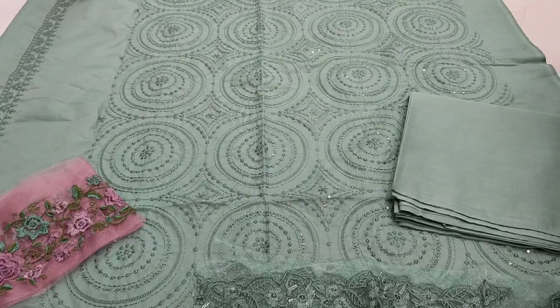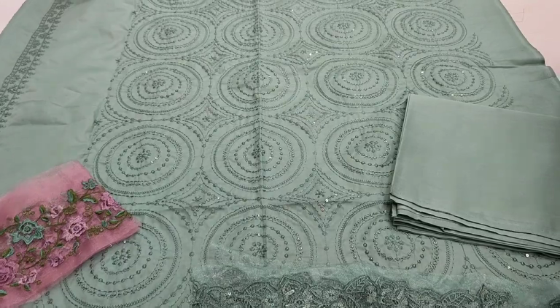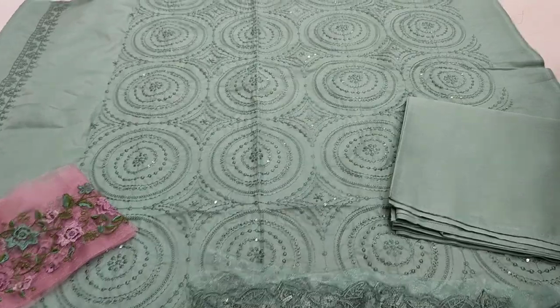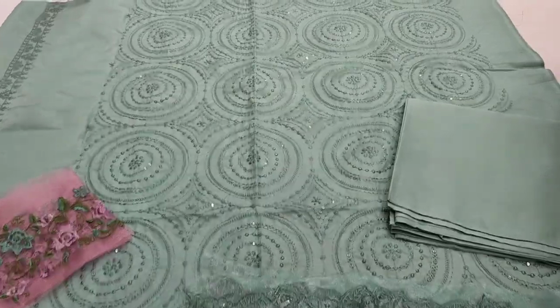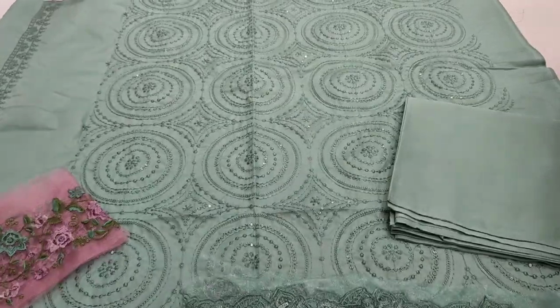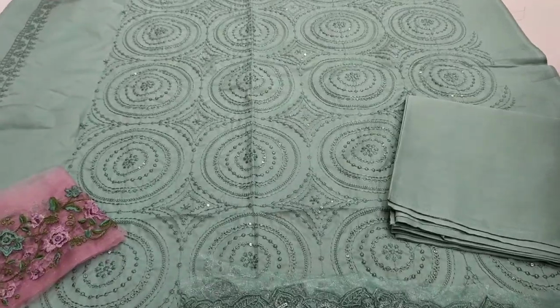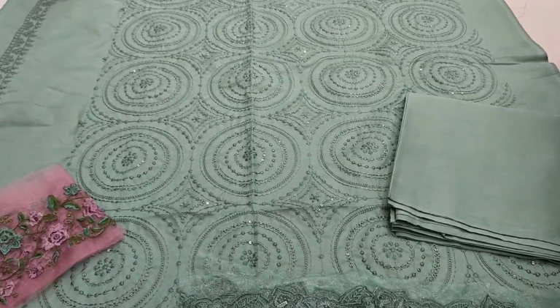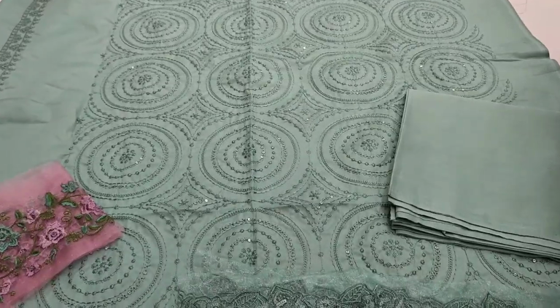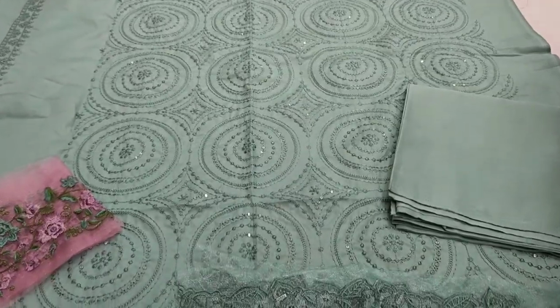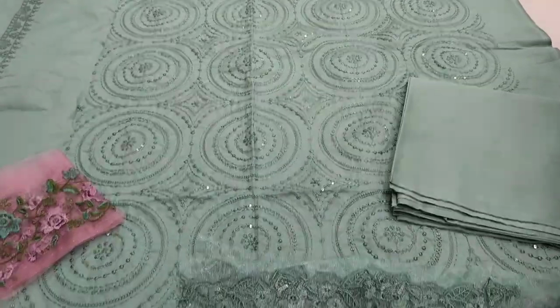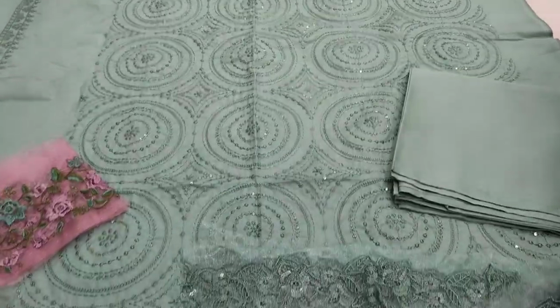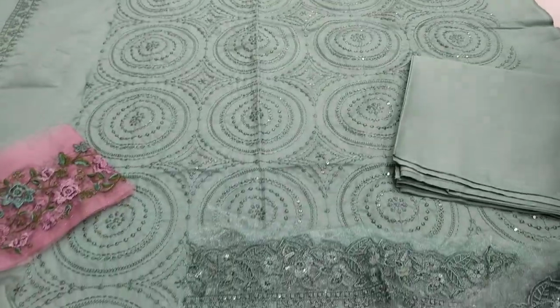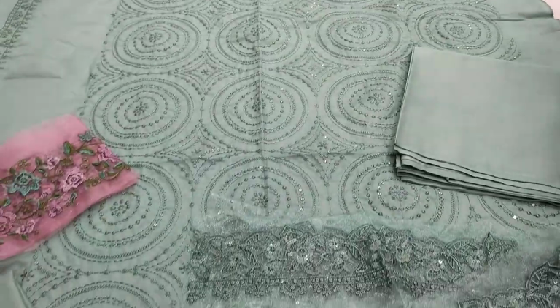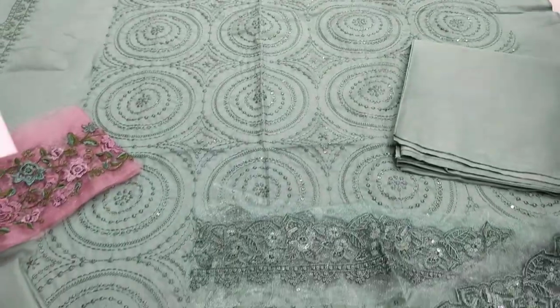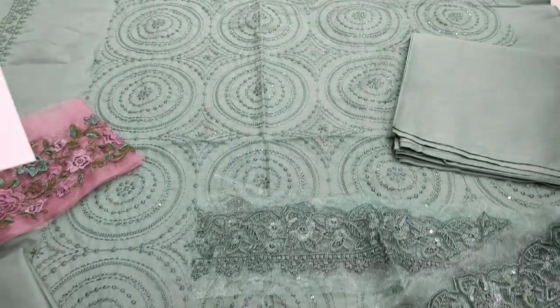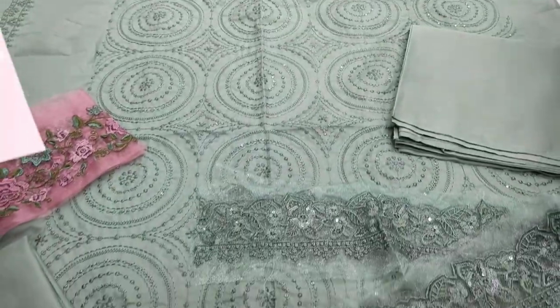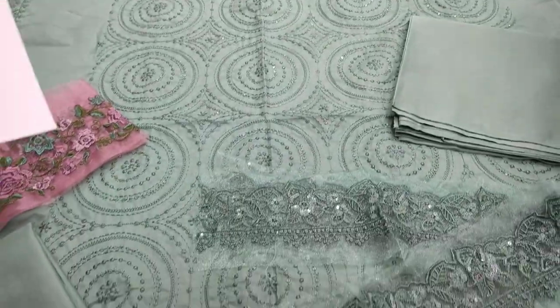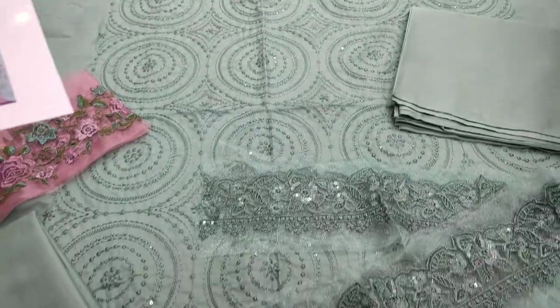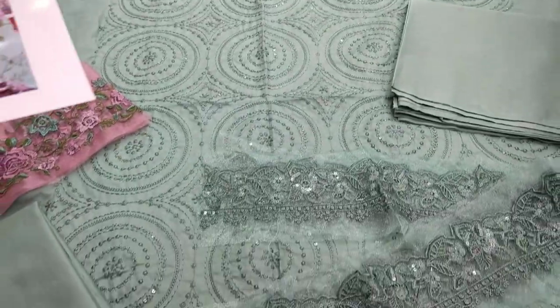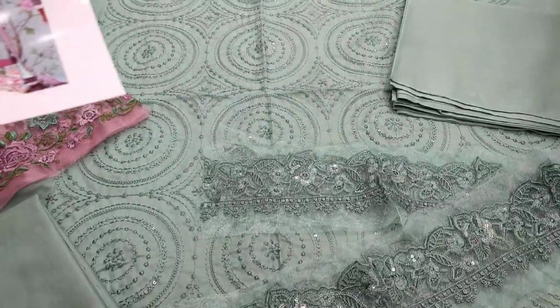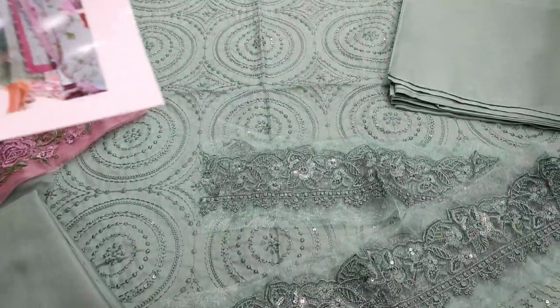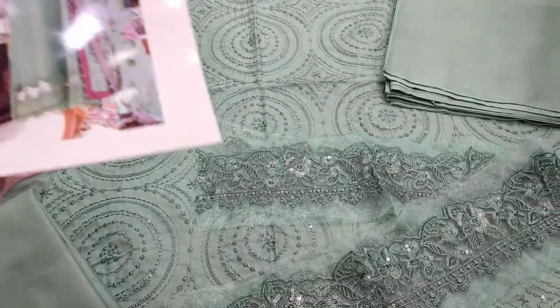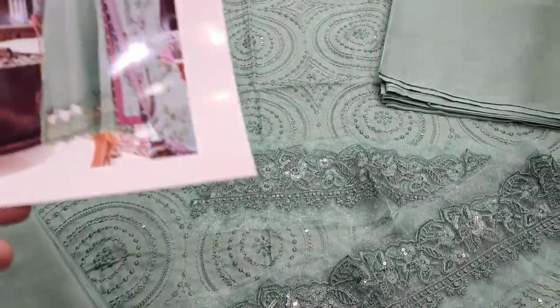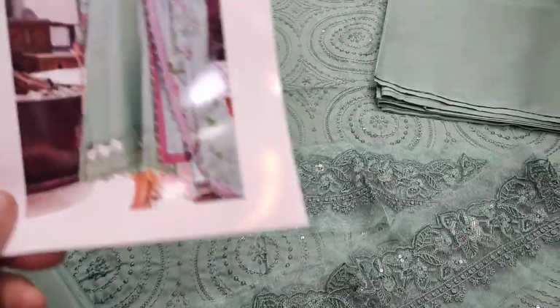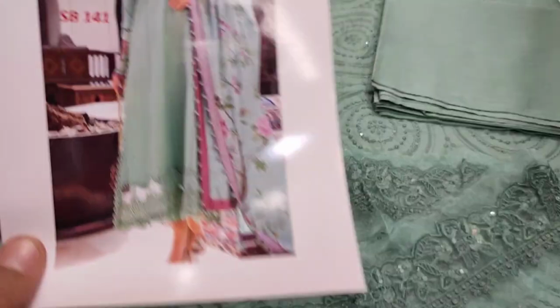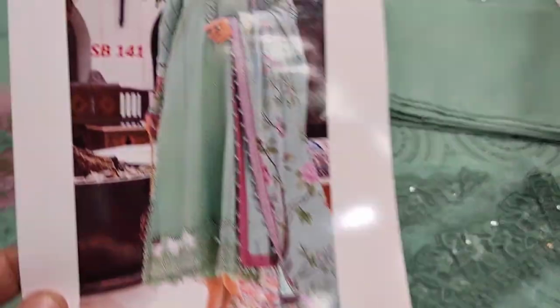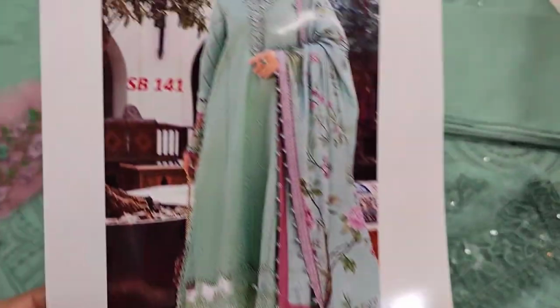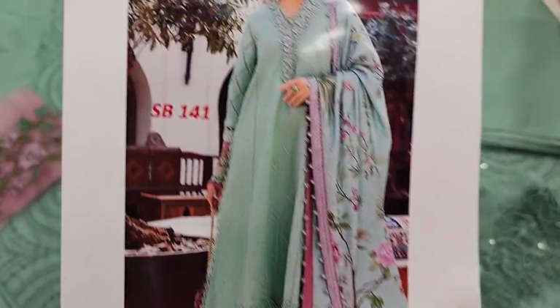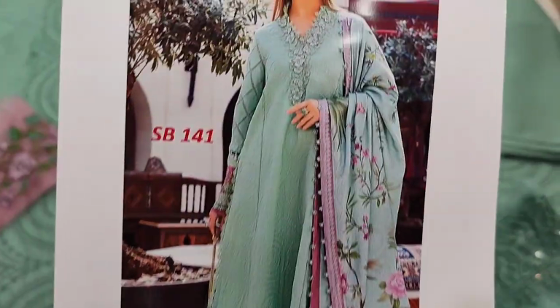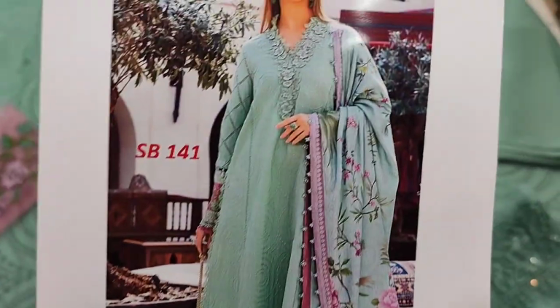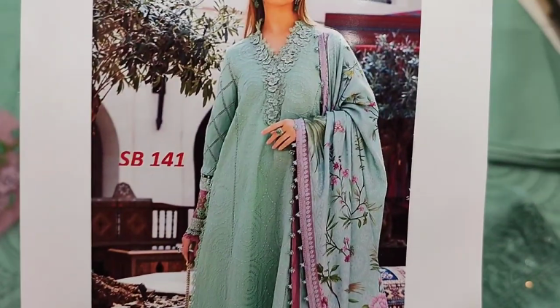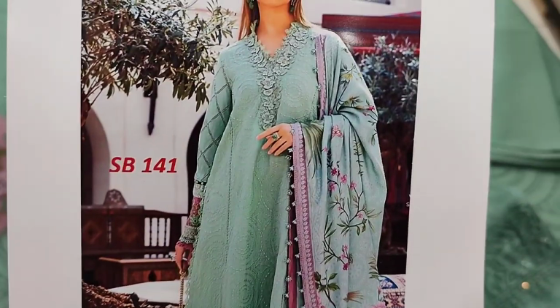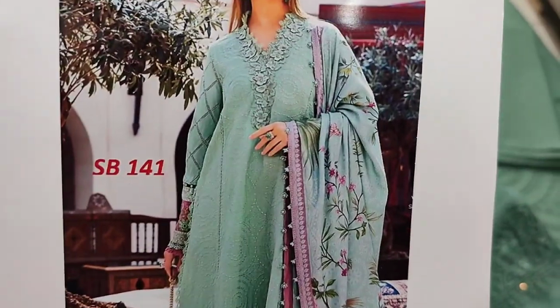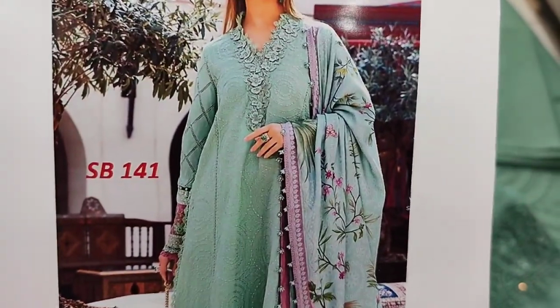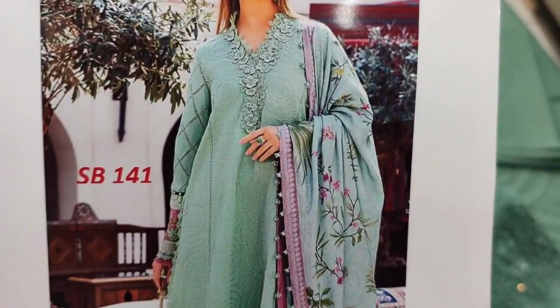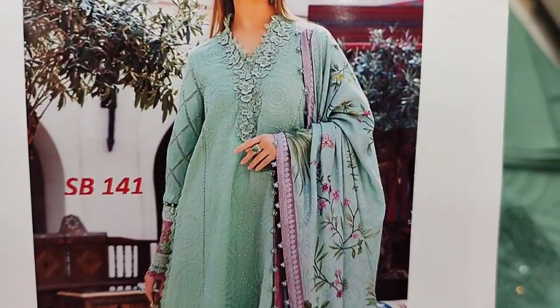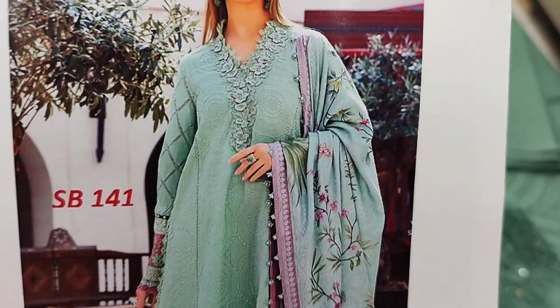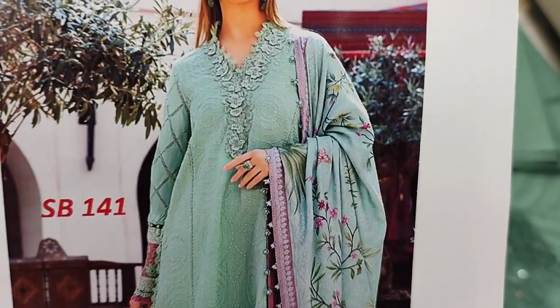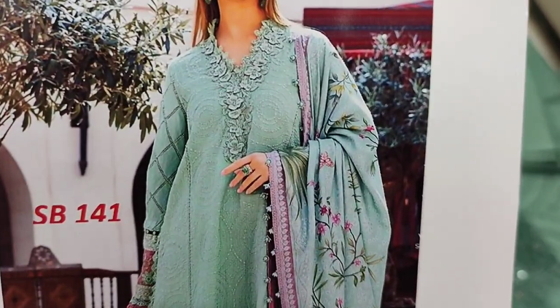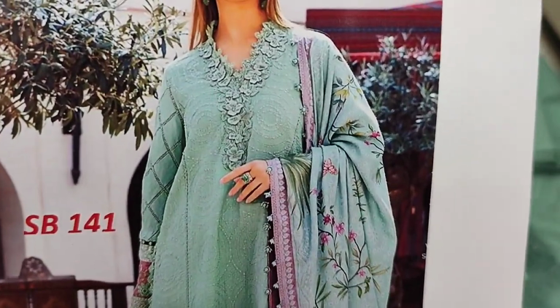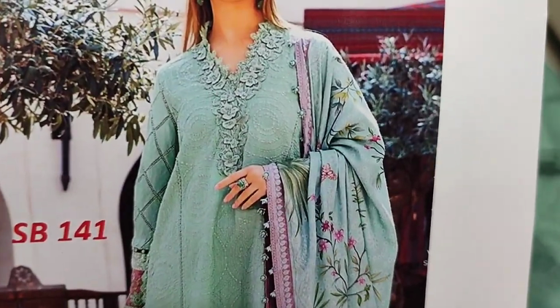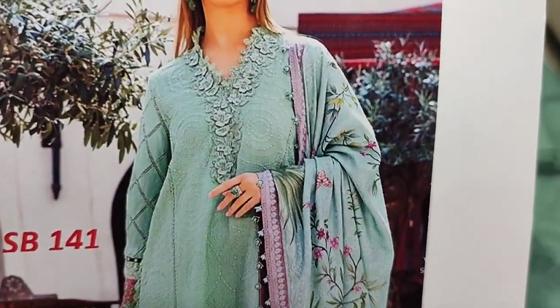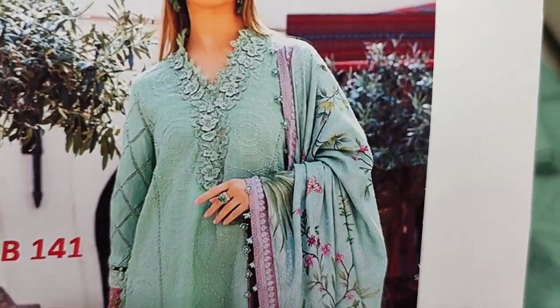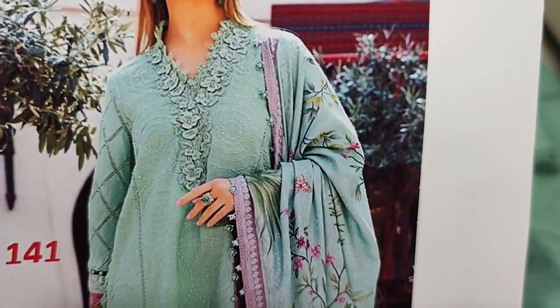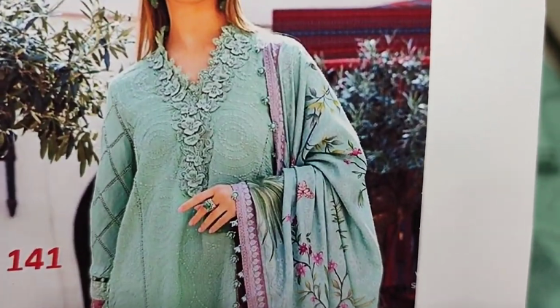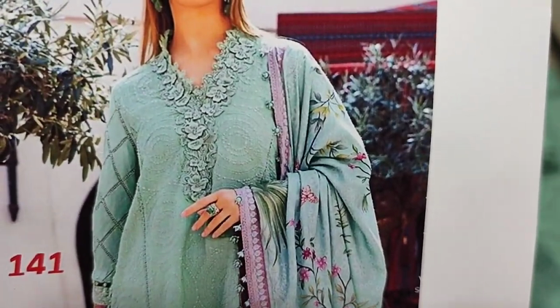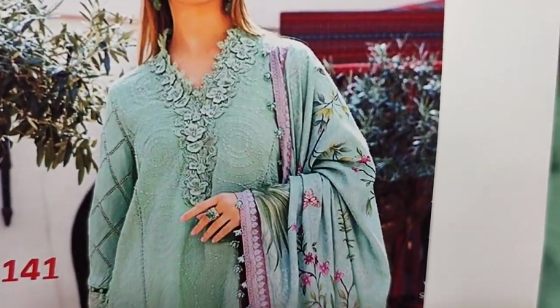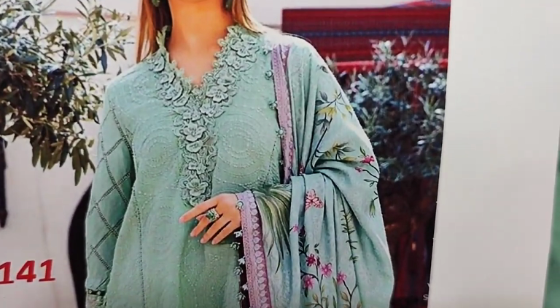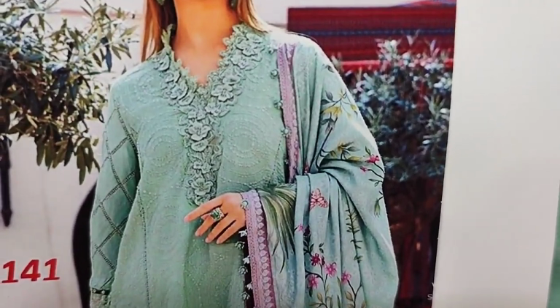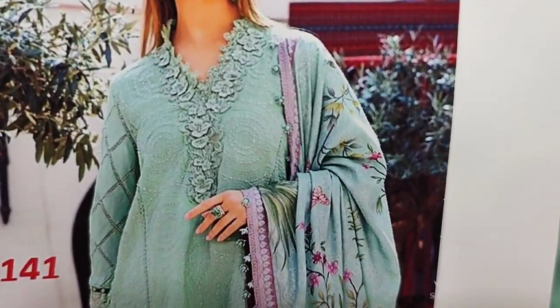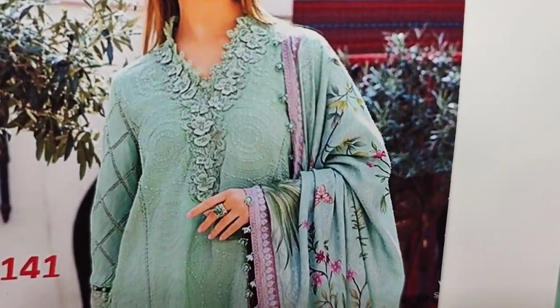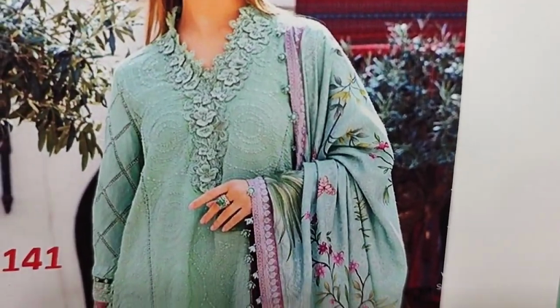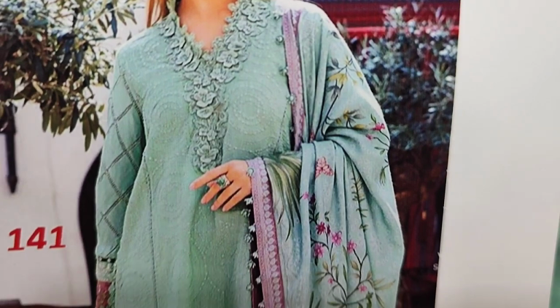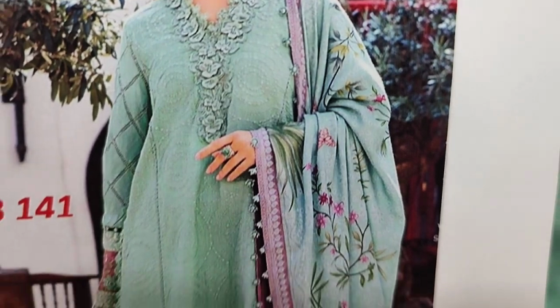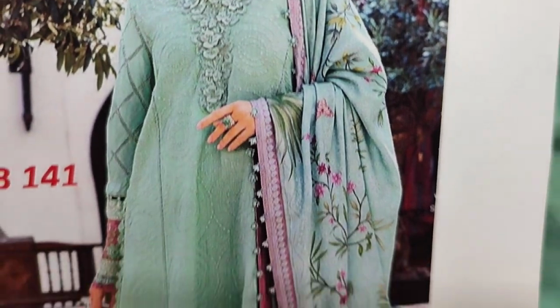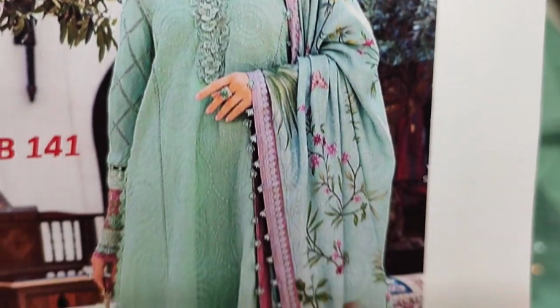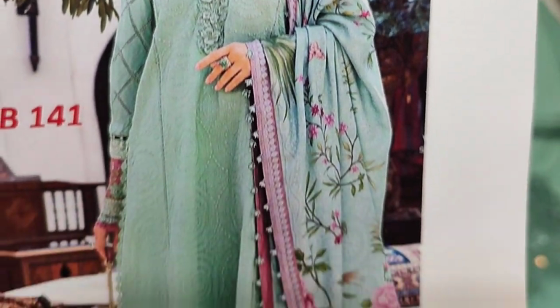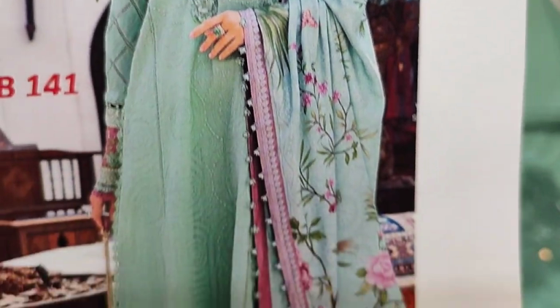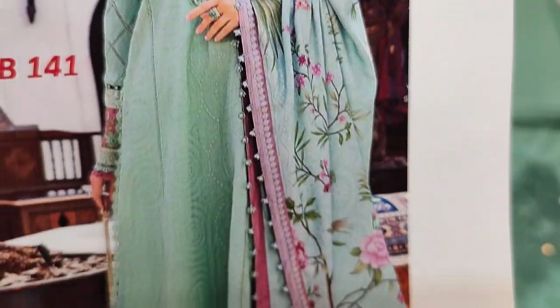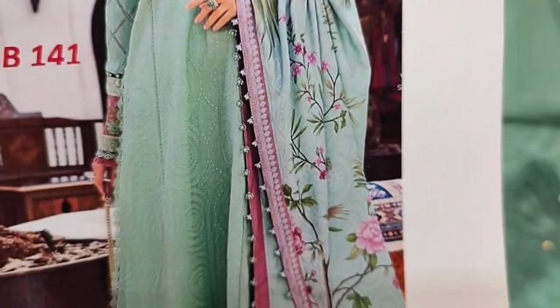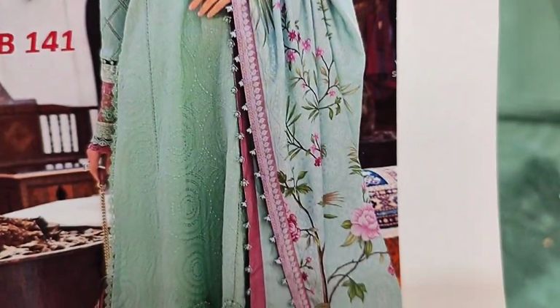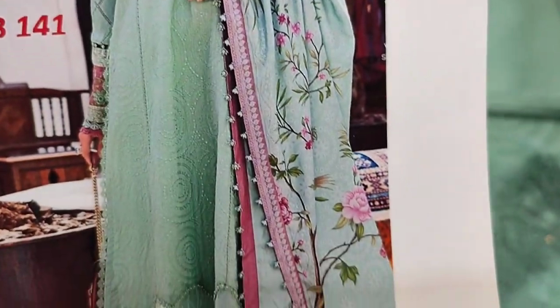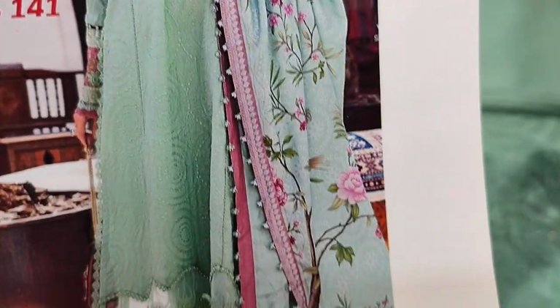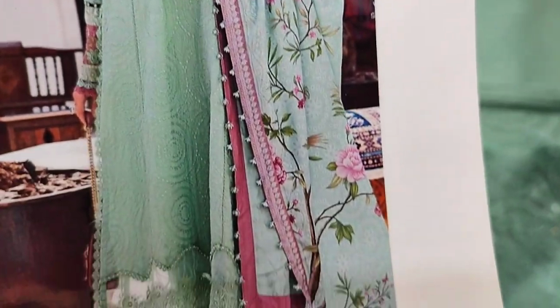This is the second color. This is the design of Maria. Cotton fabric.